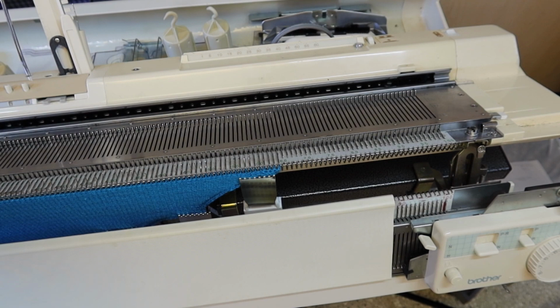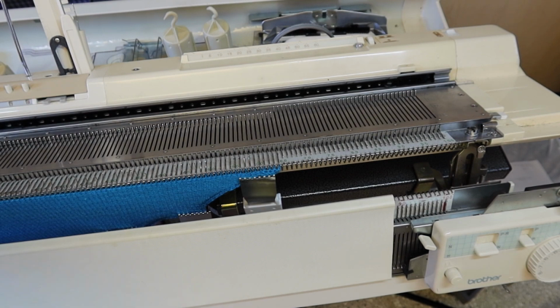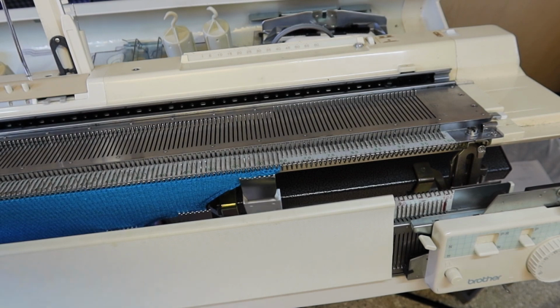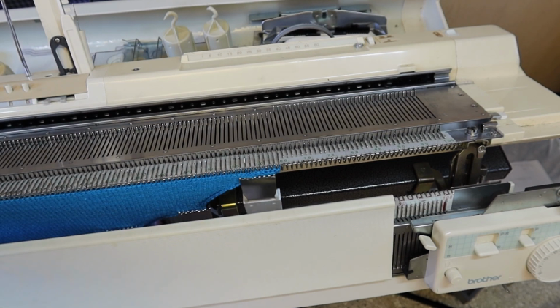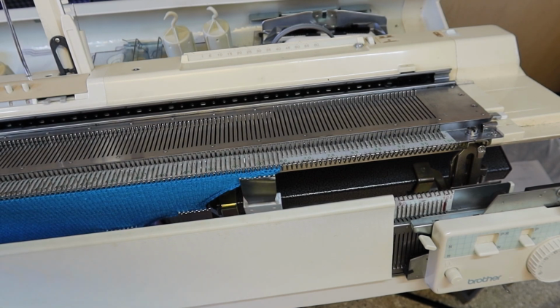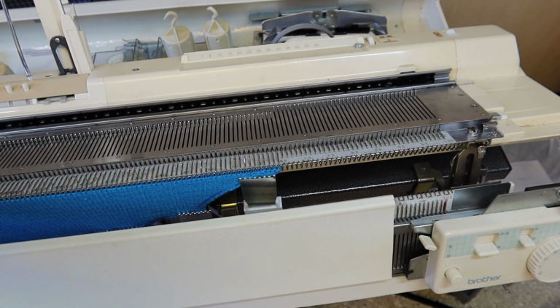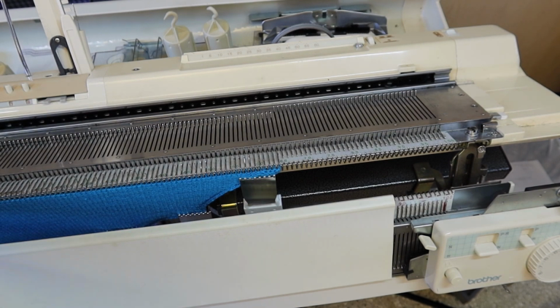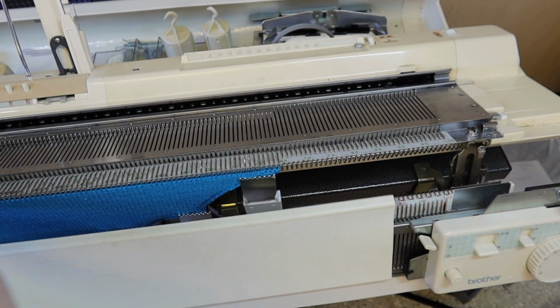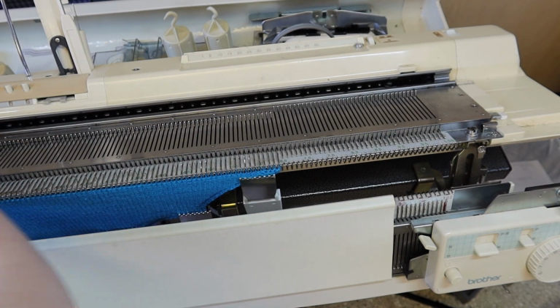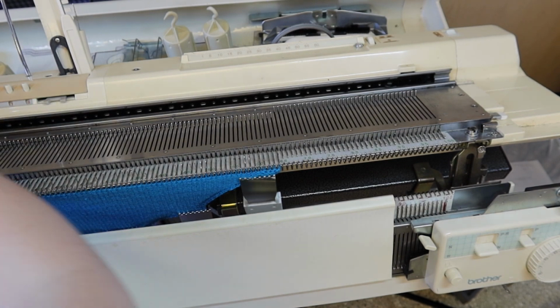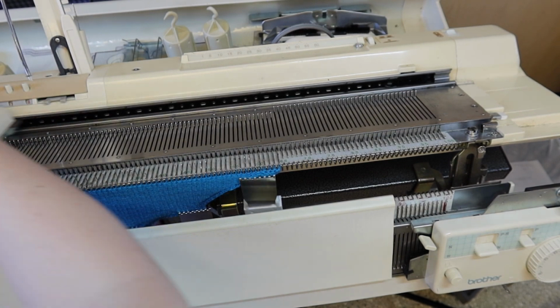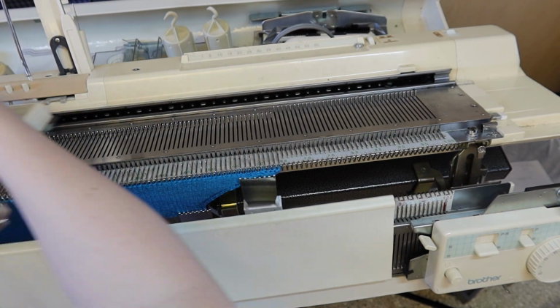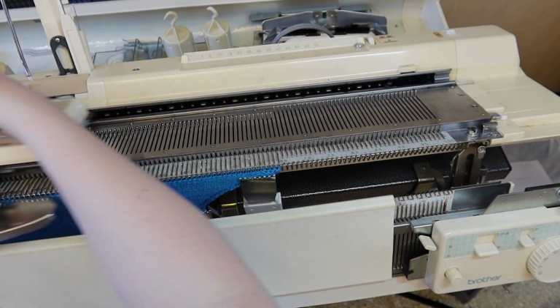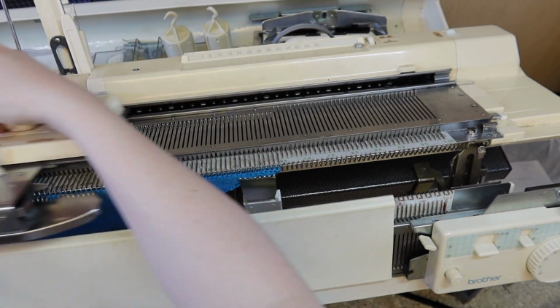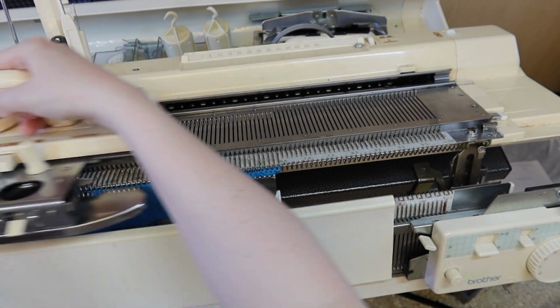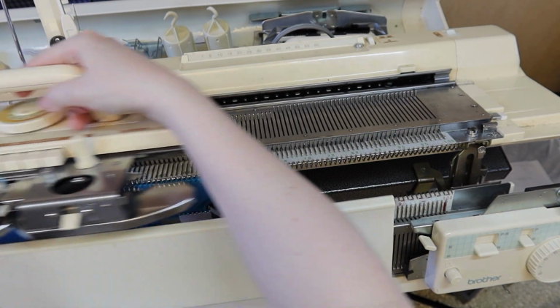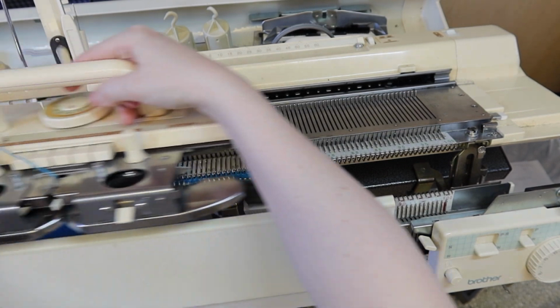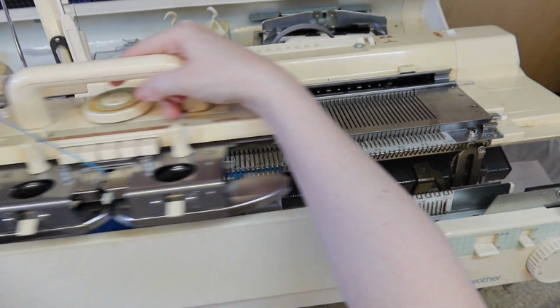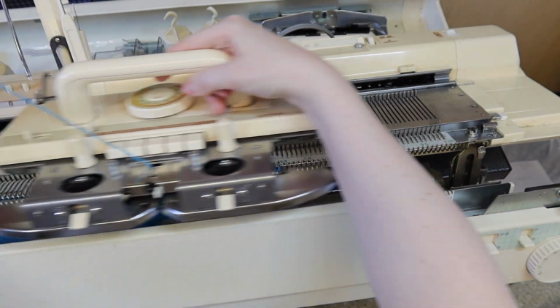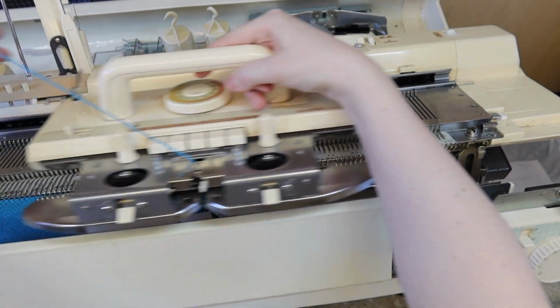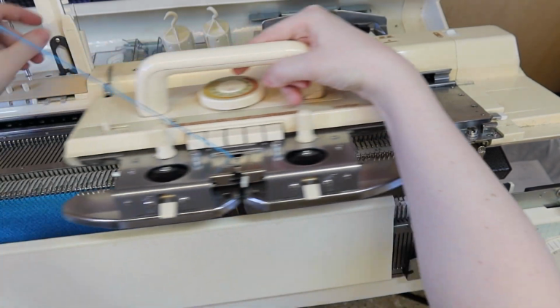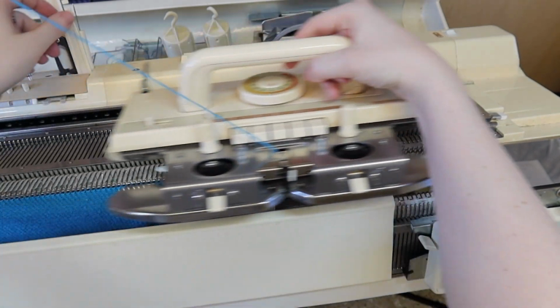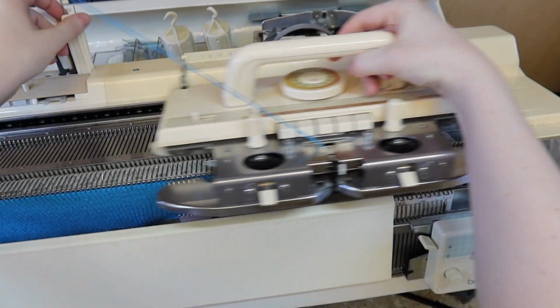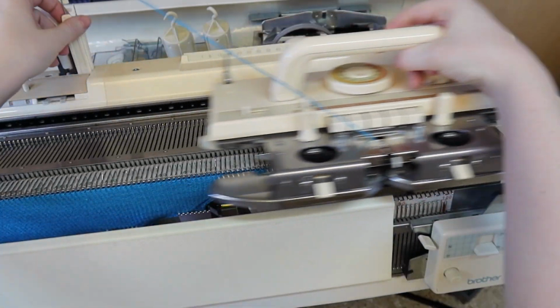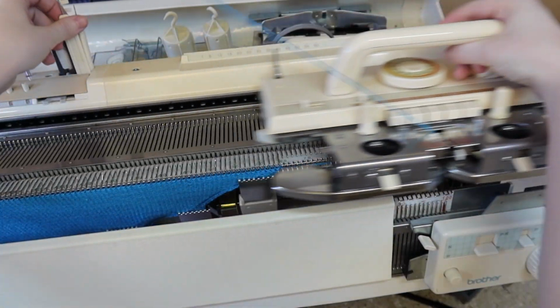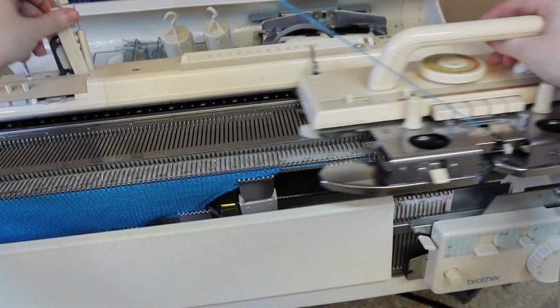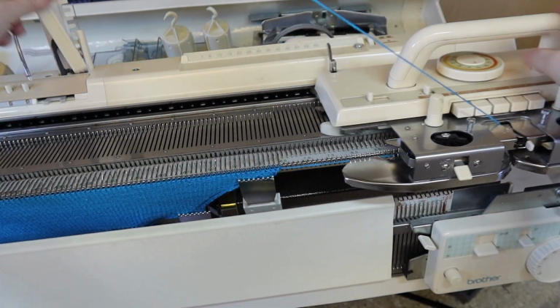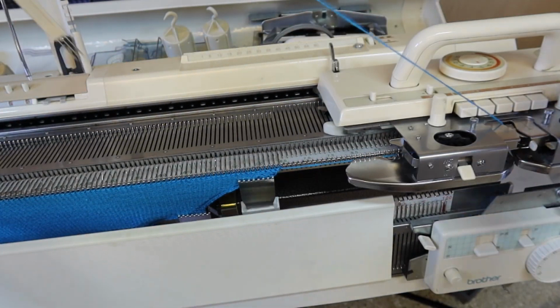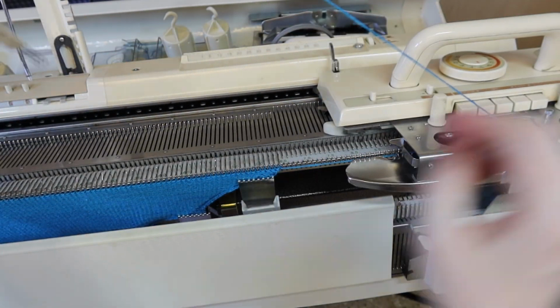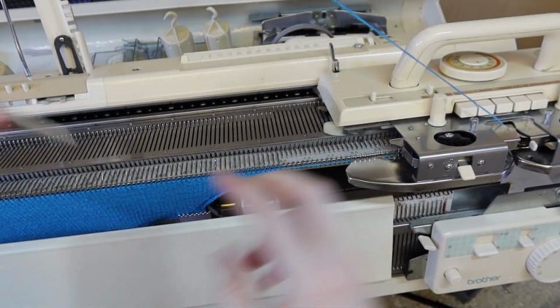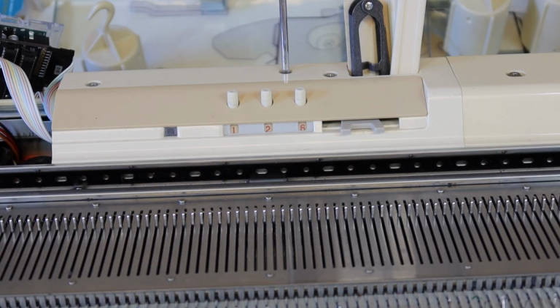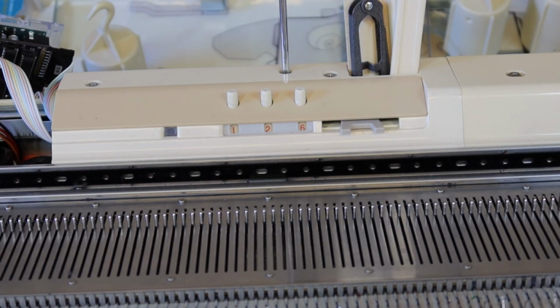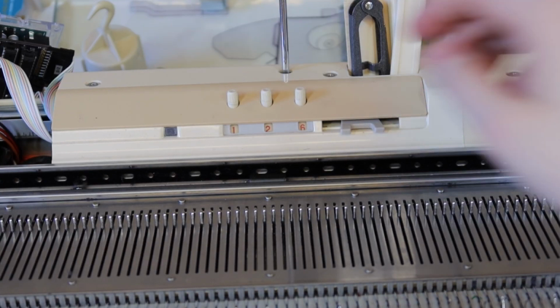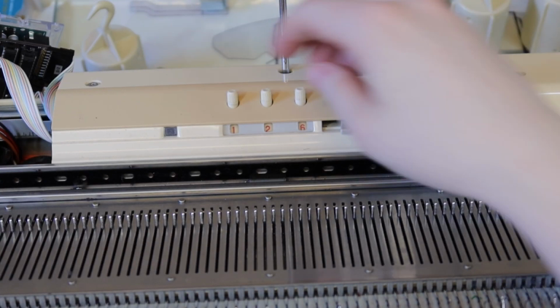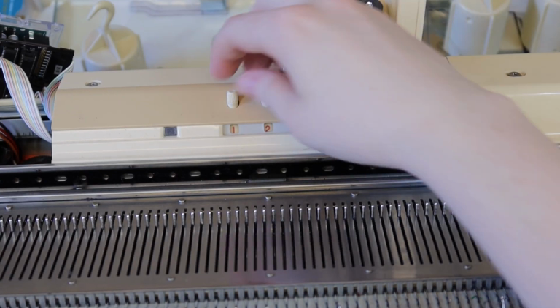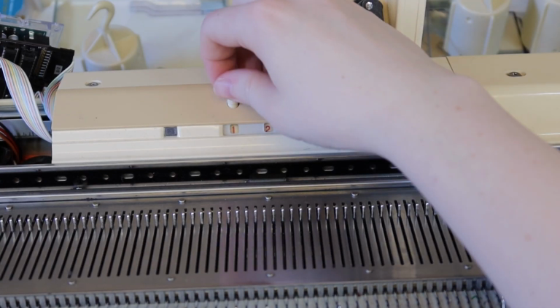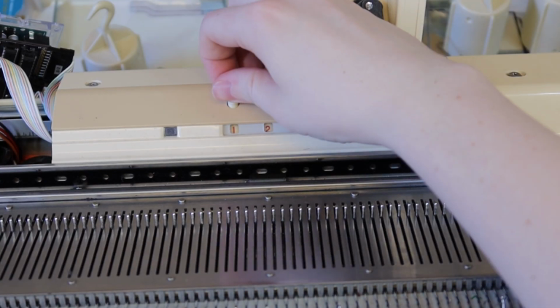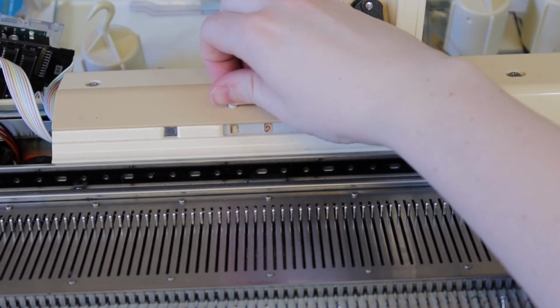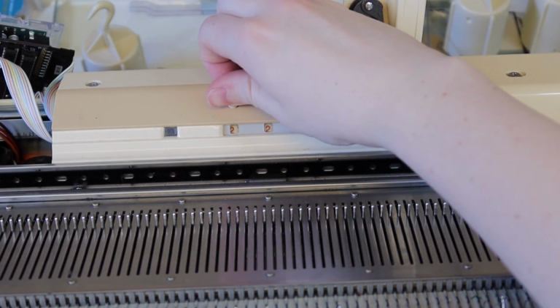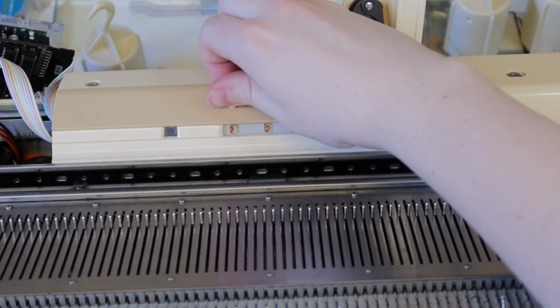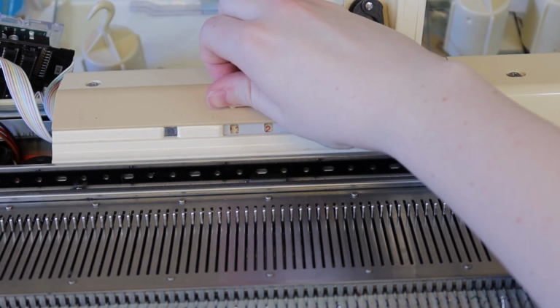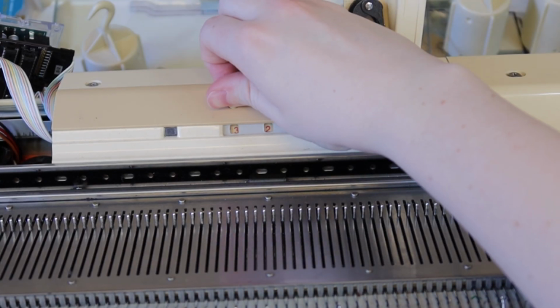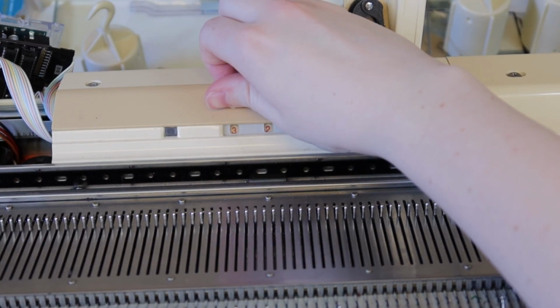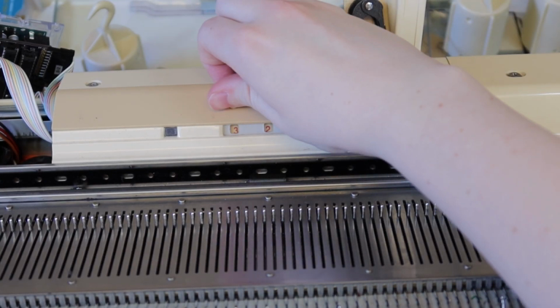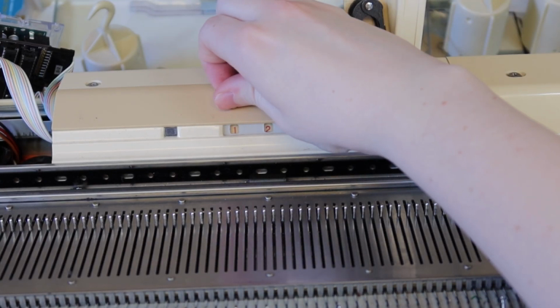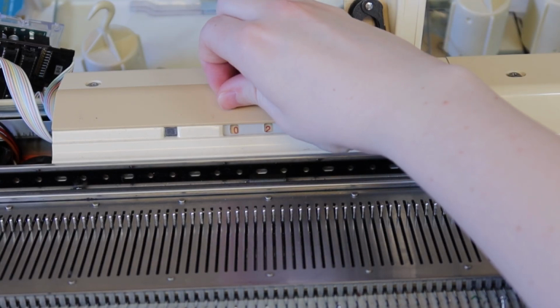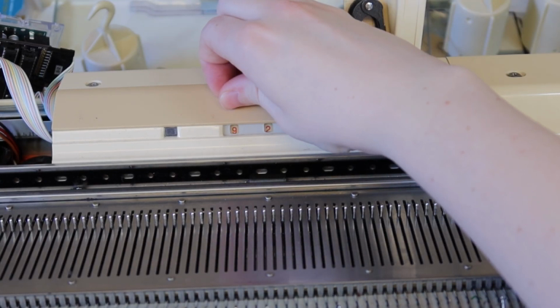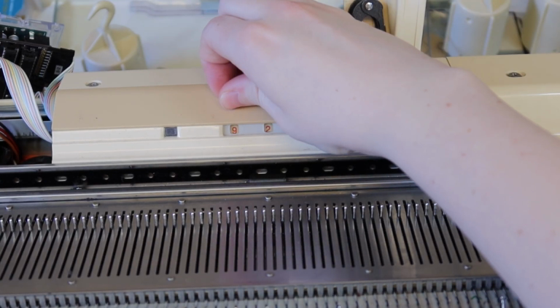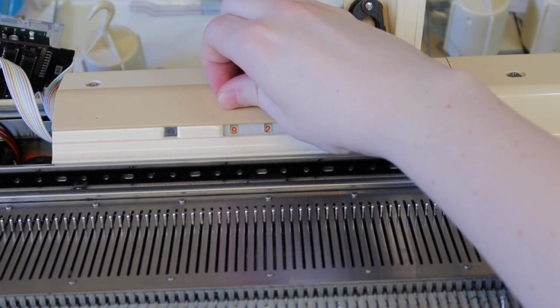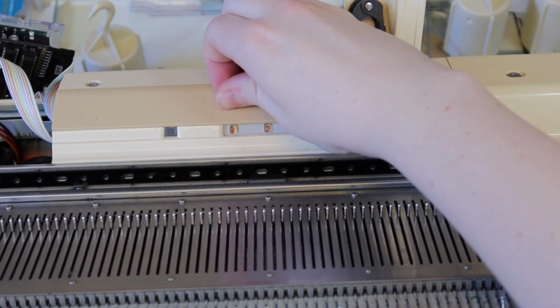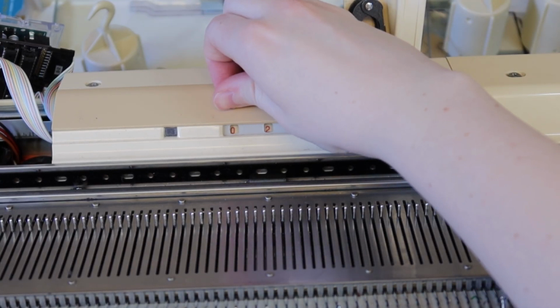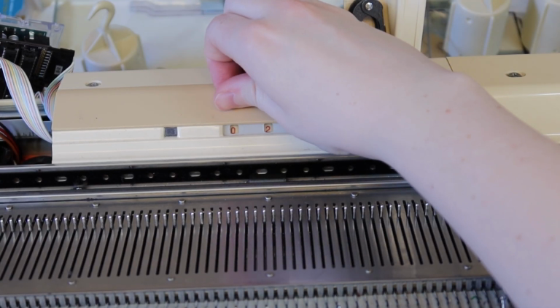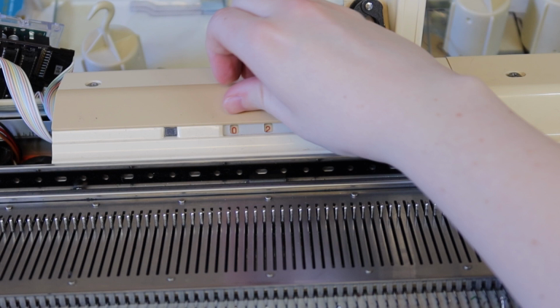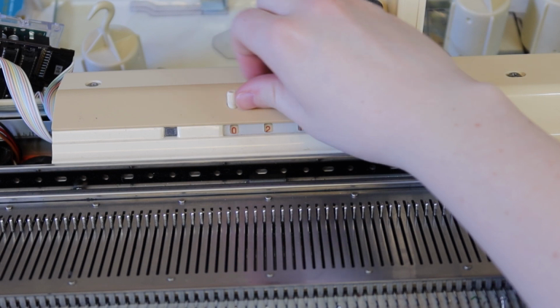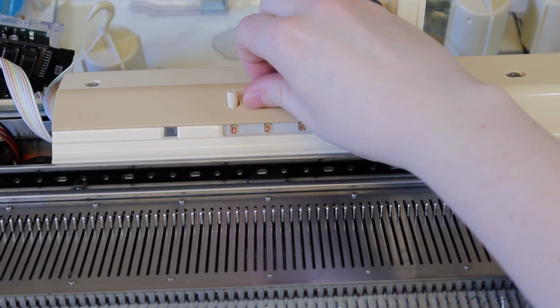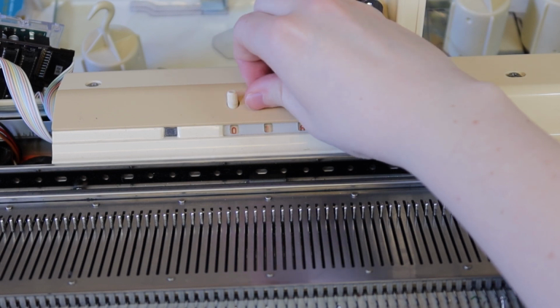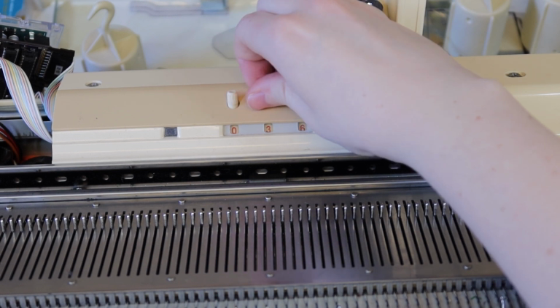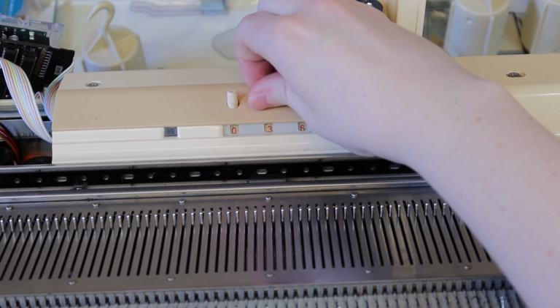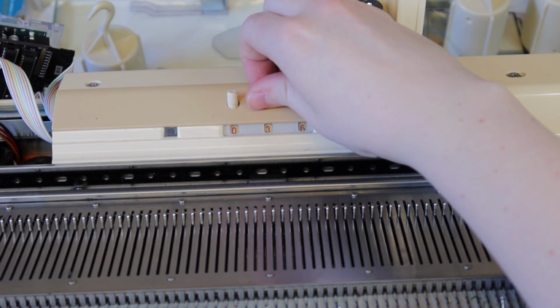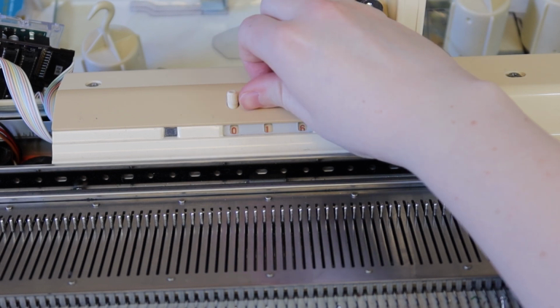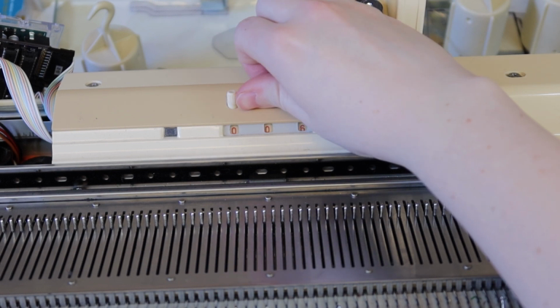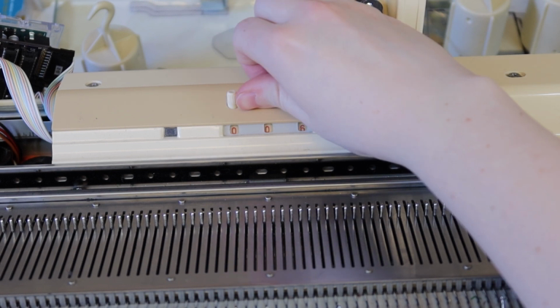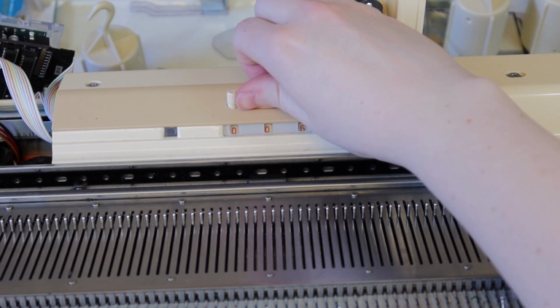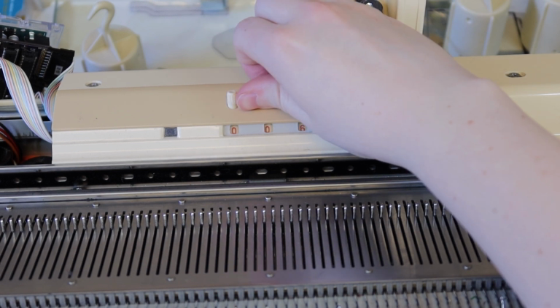When you get to row 126, reset the row counter to zero and then knit 126 rows.